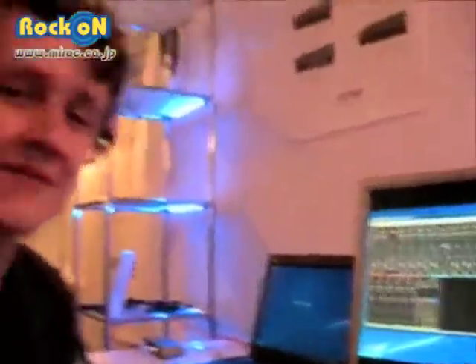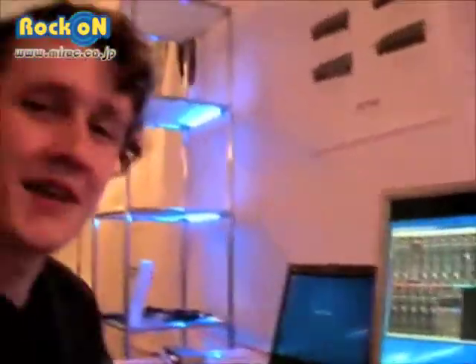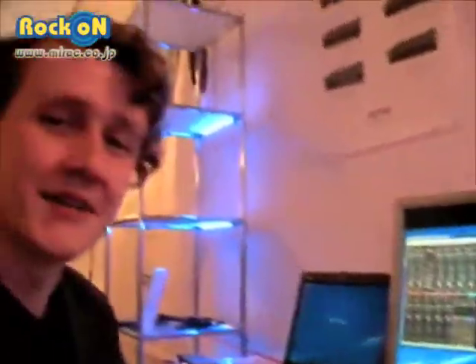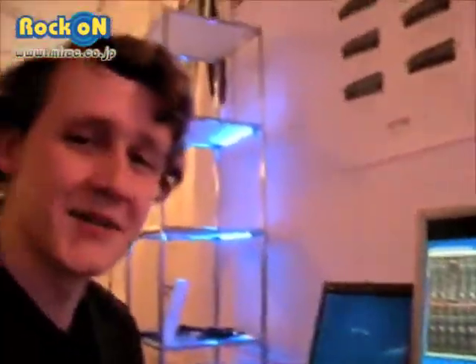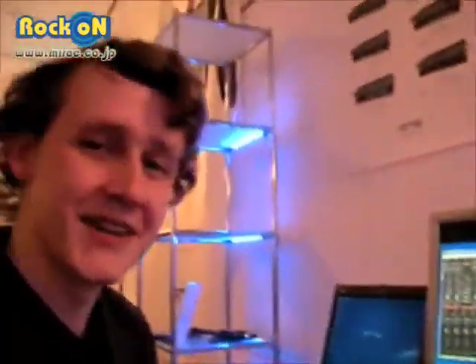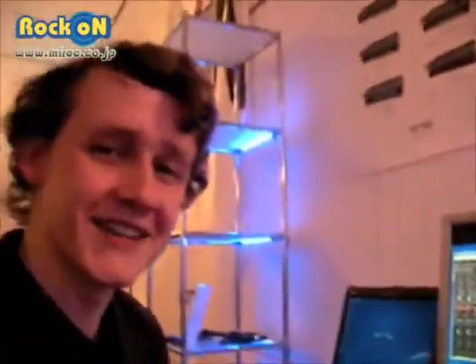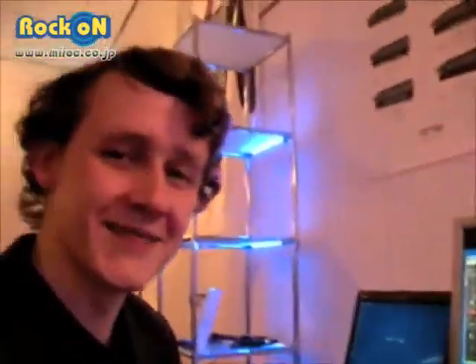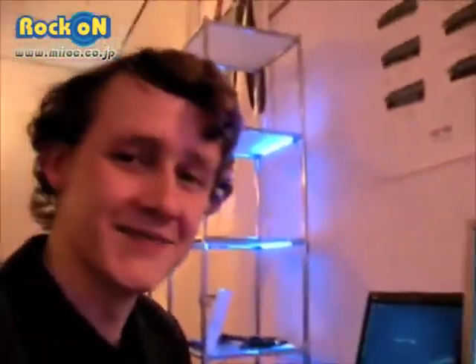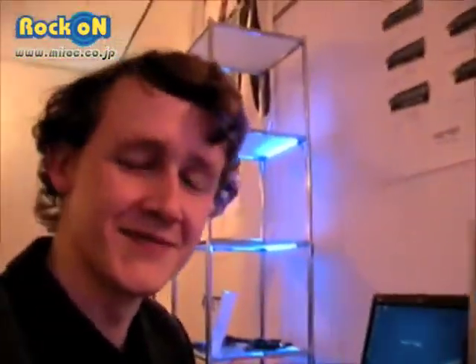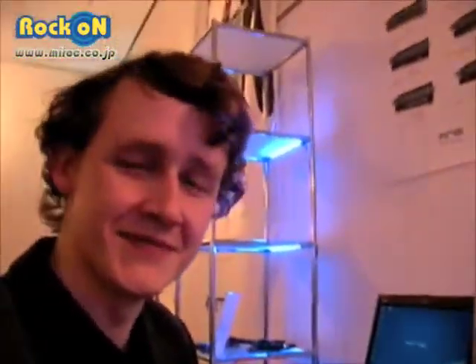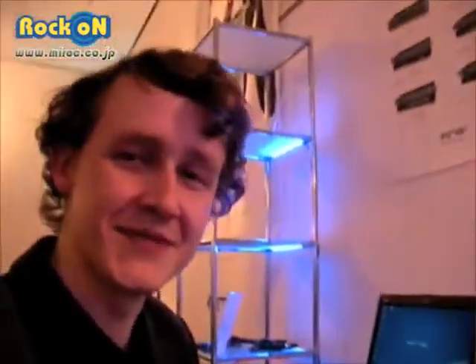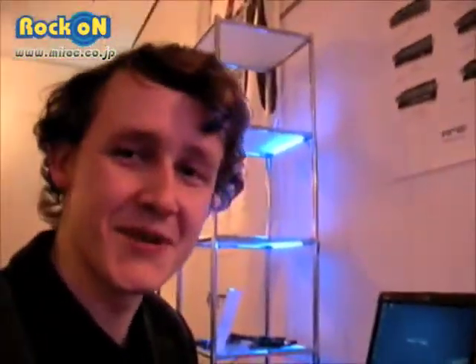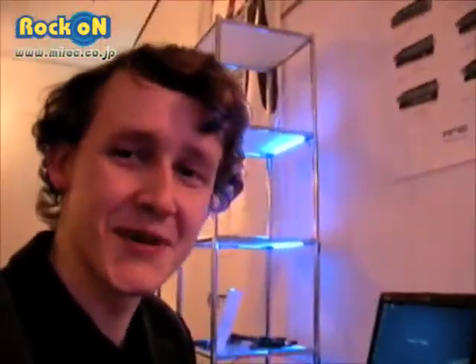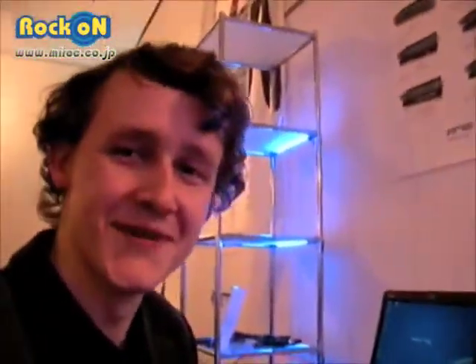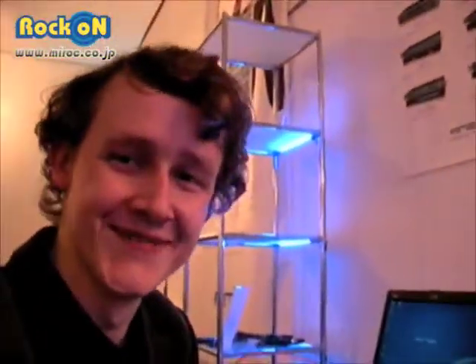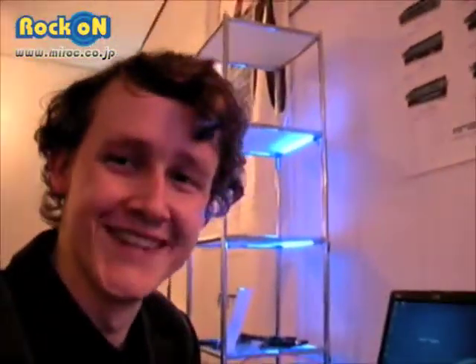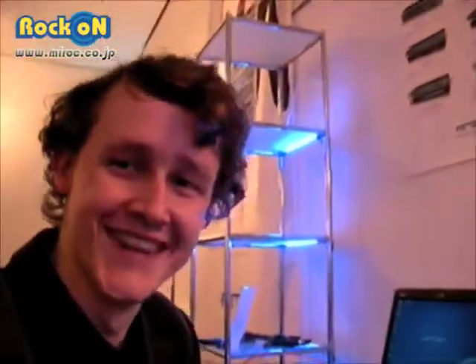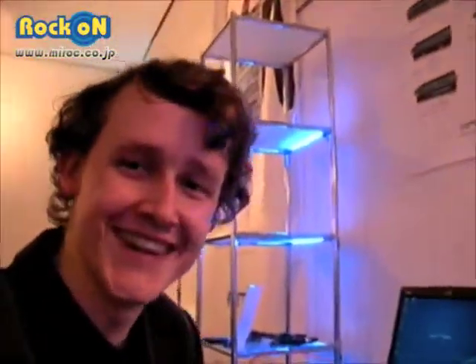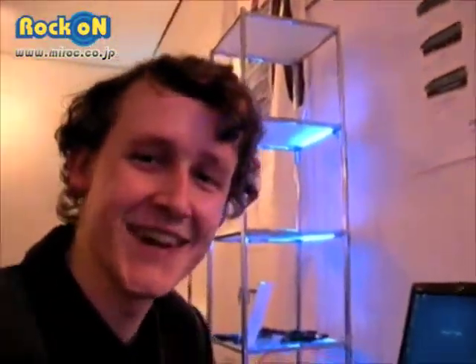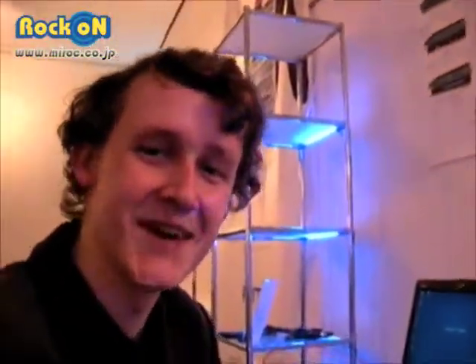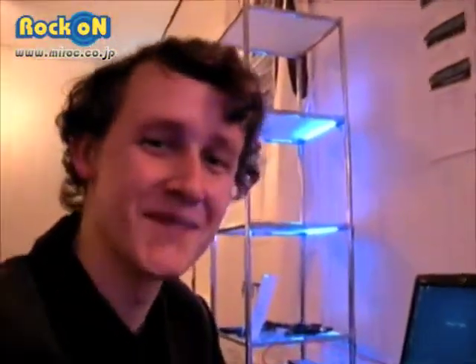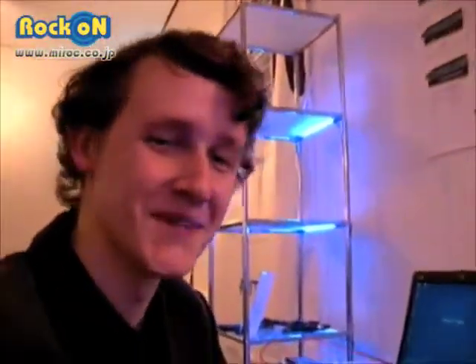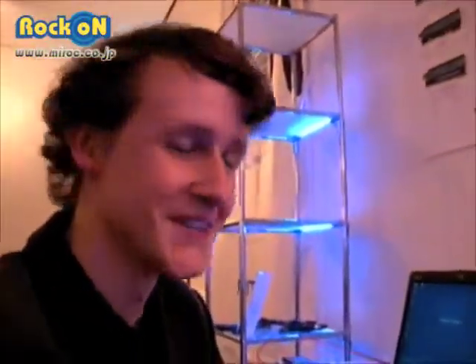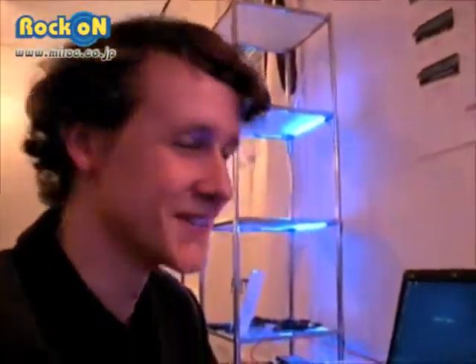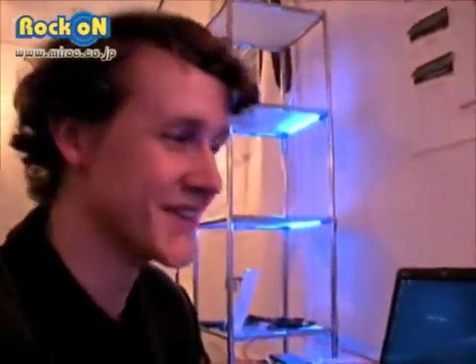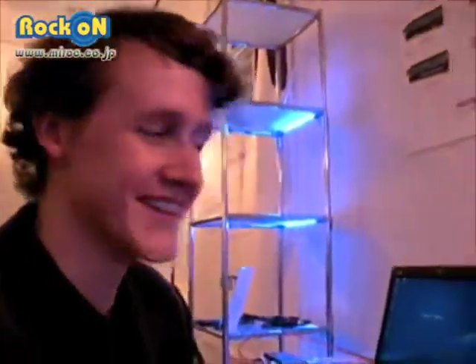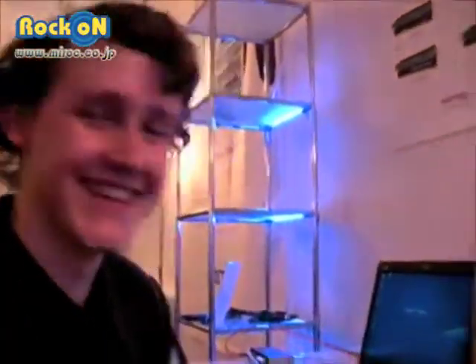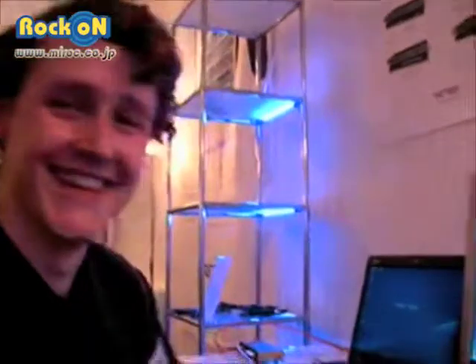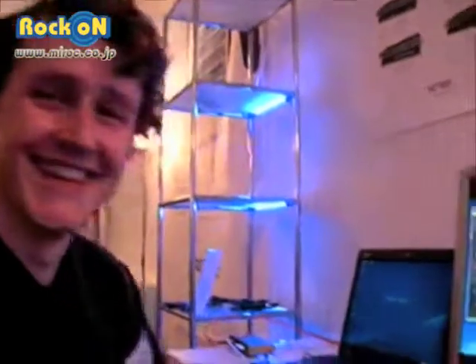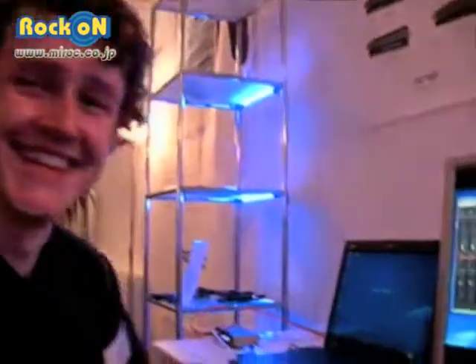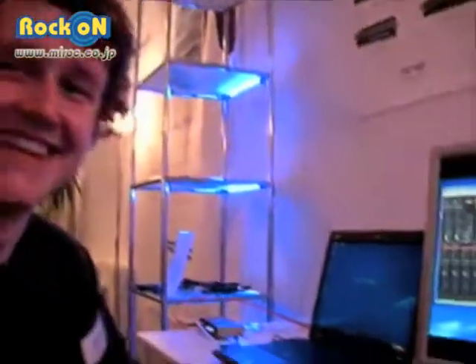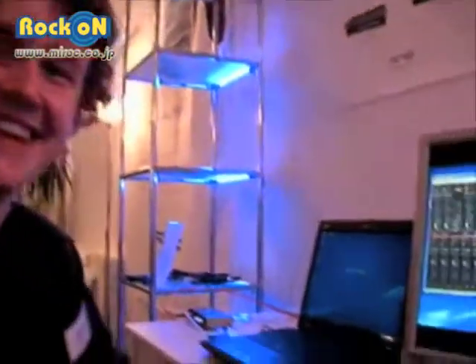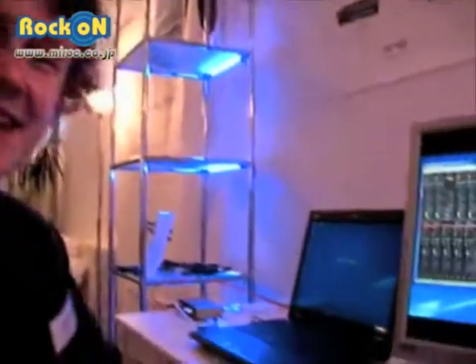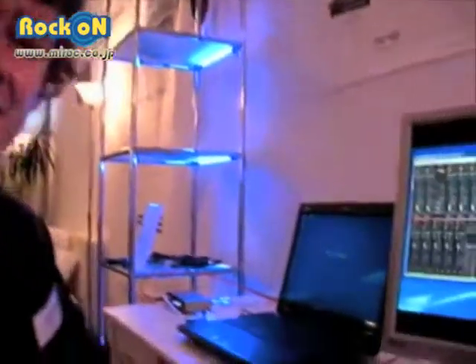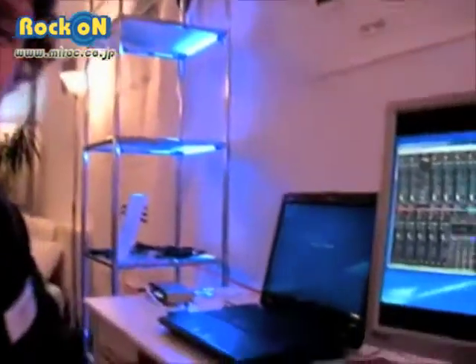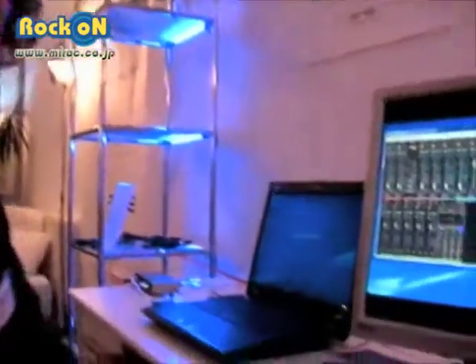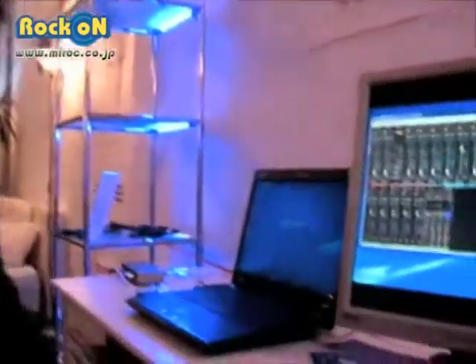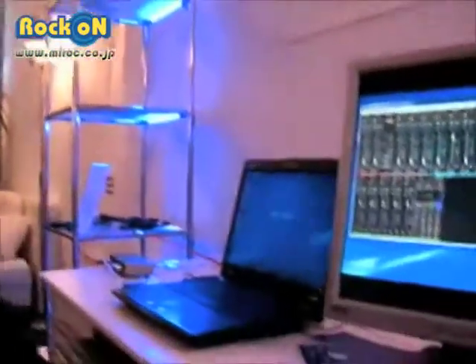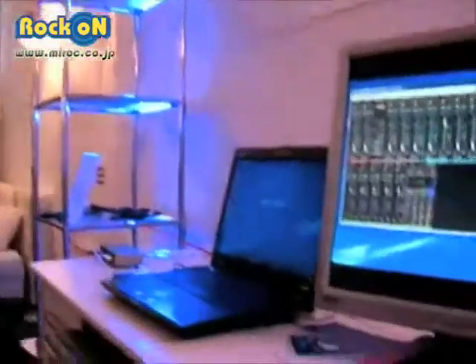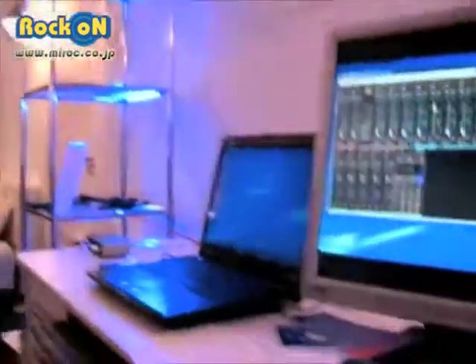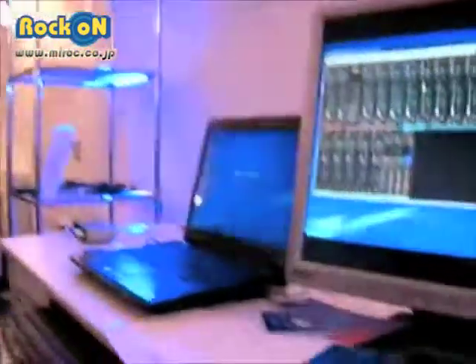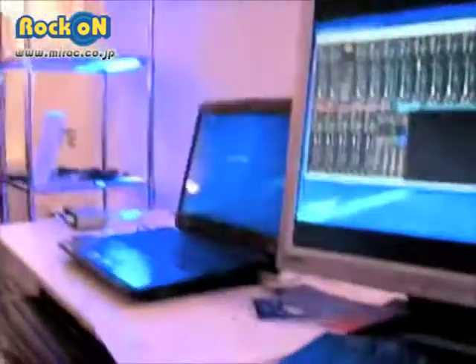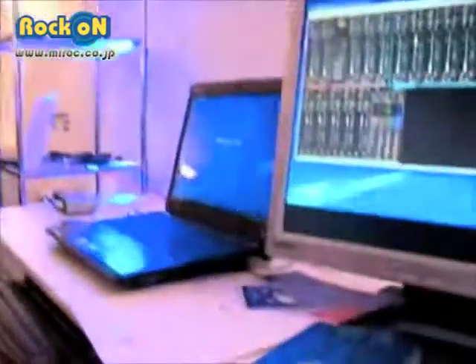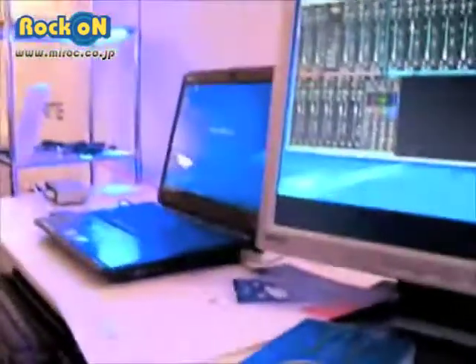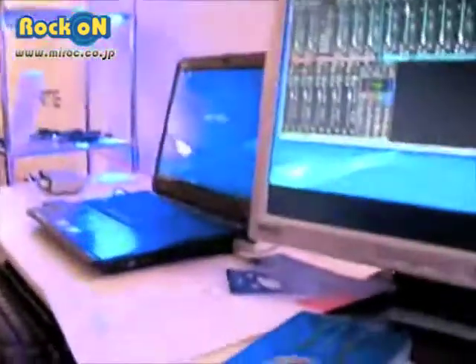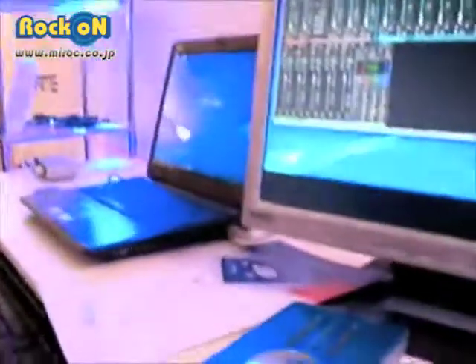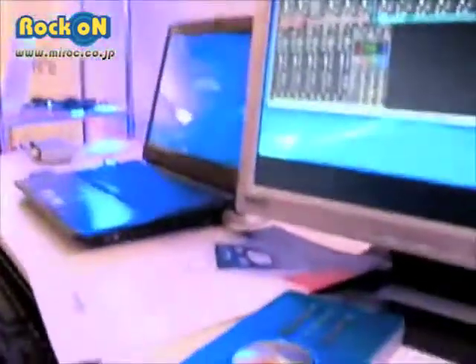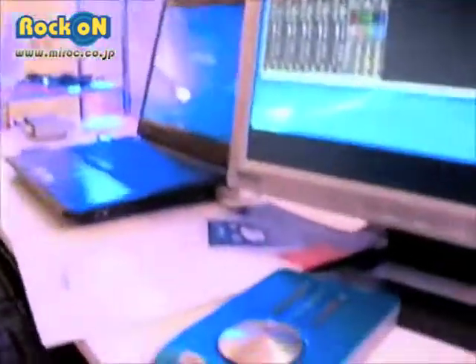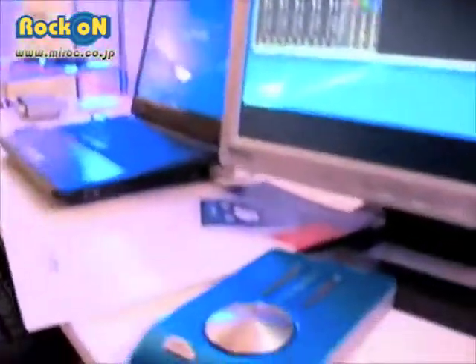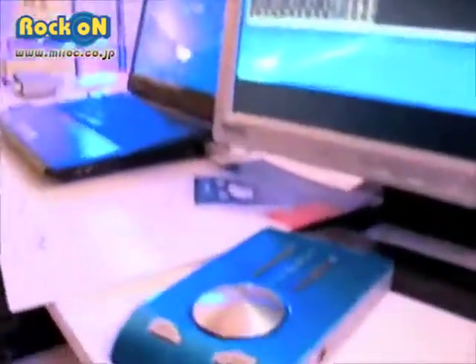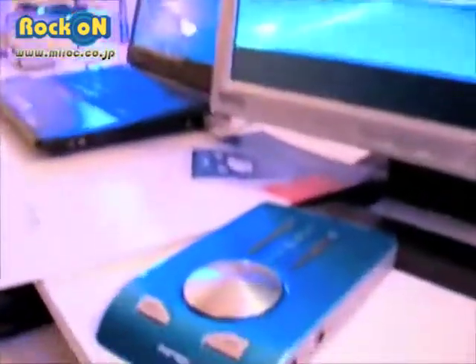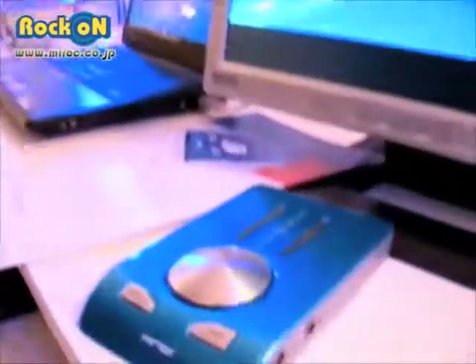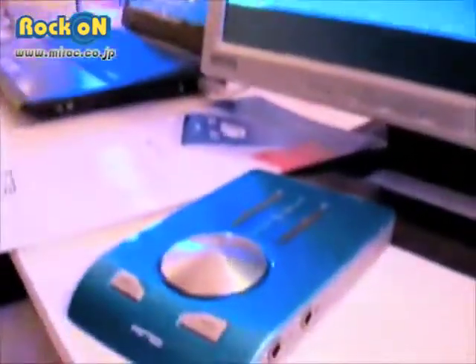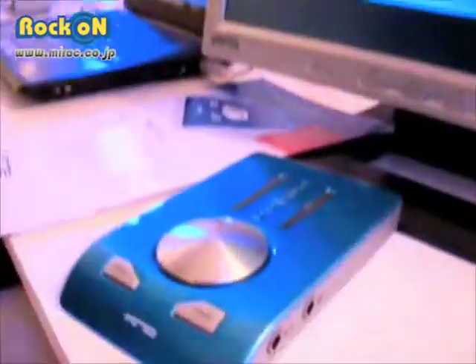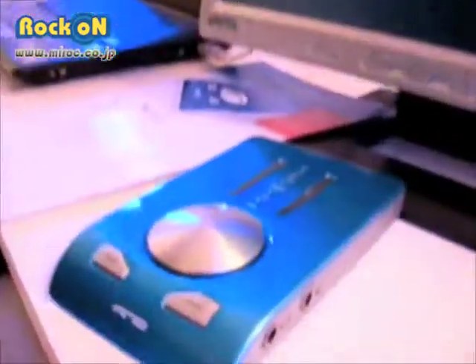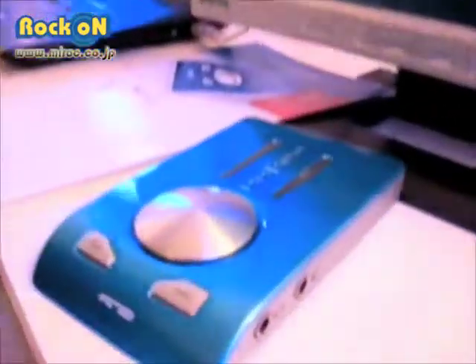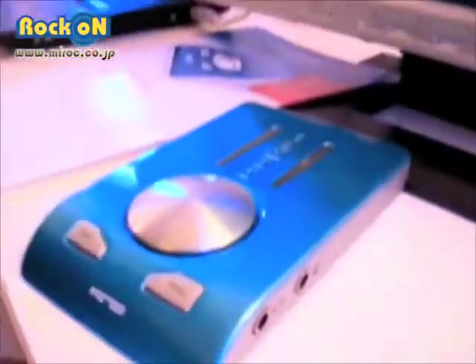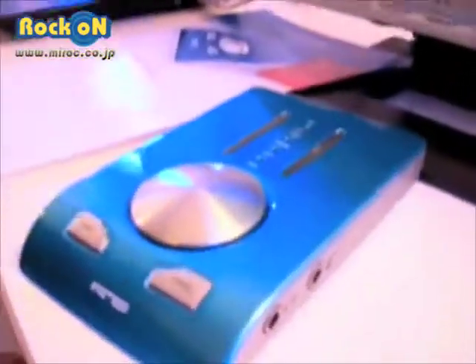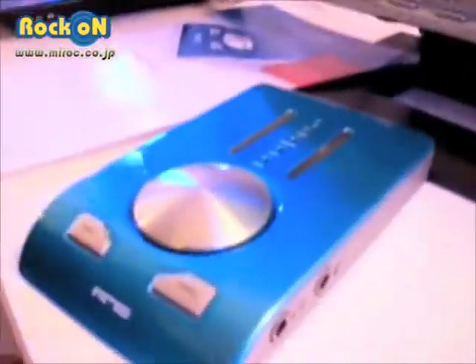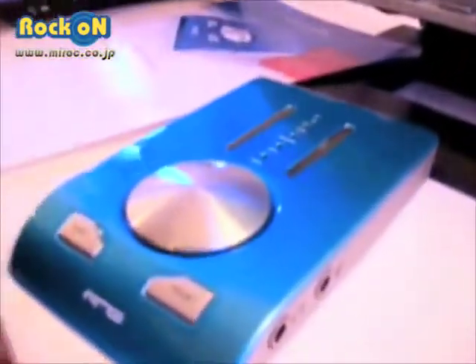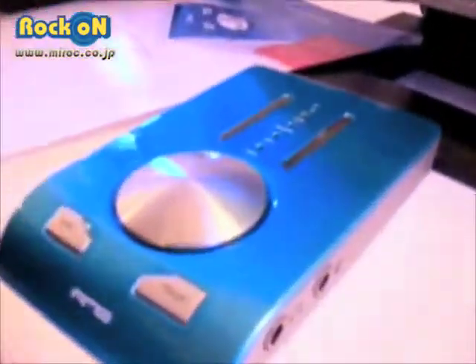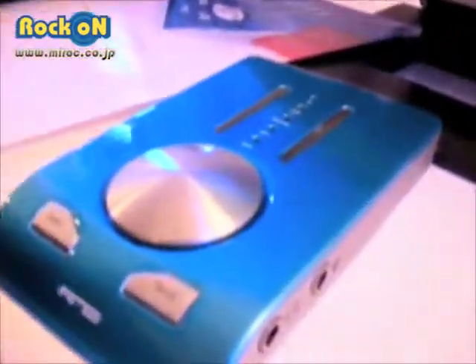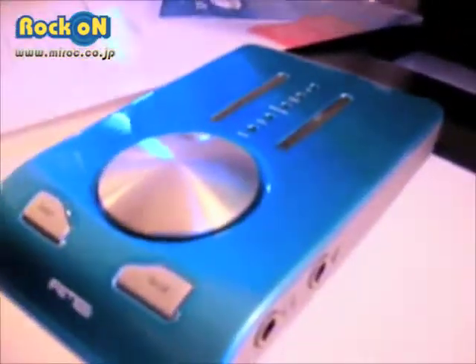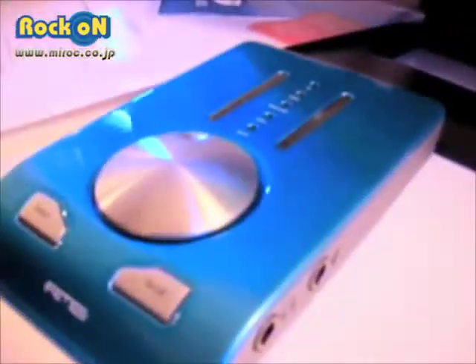Great. I hope you enjoyed — more details on rmeaudio.com.